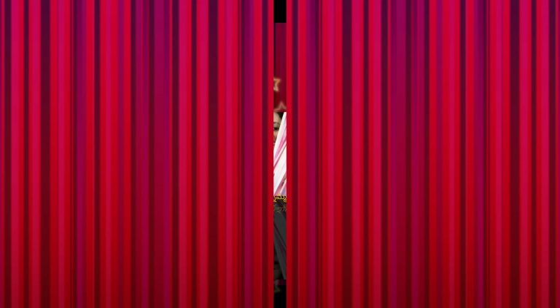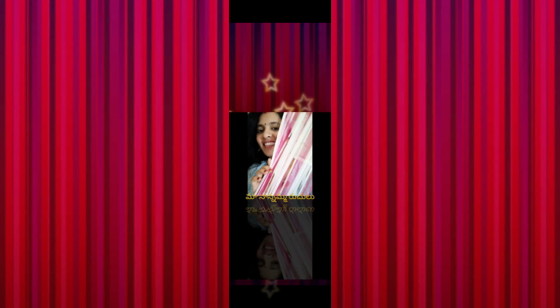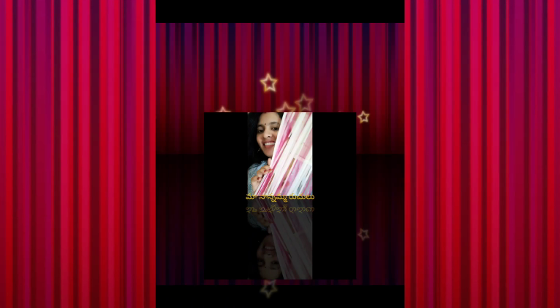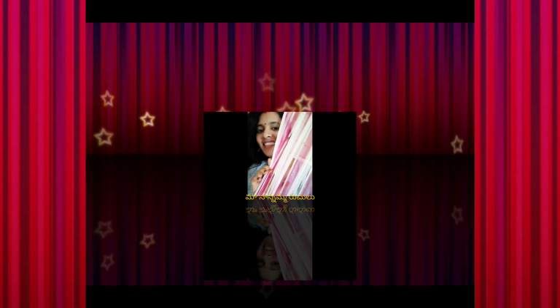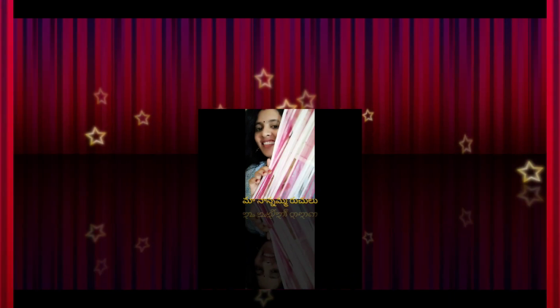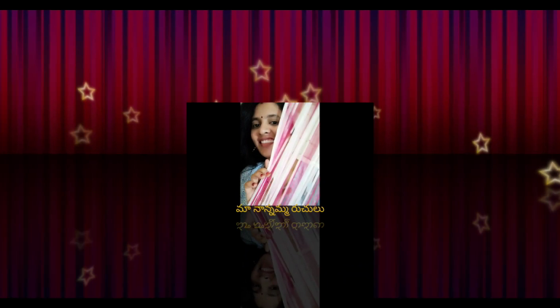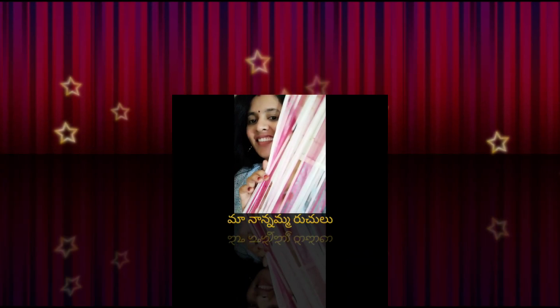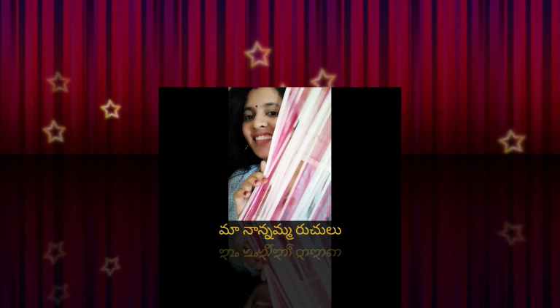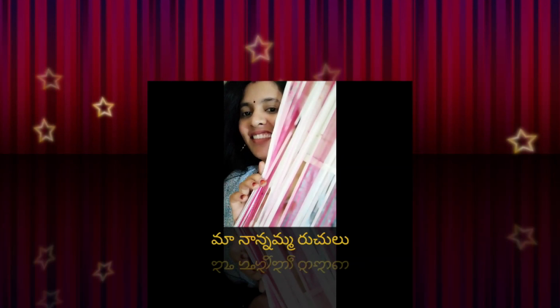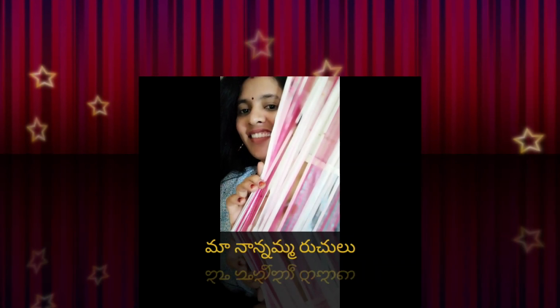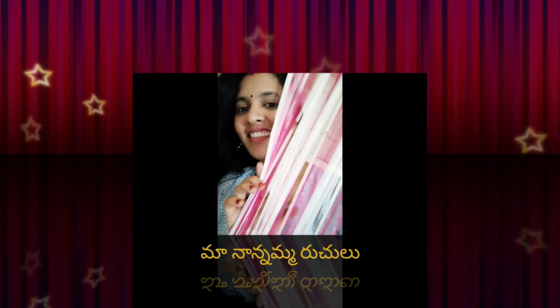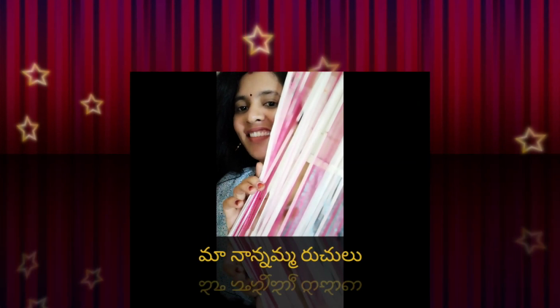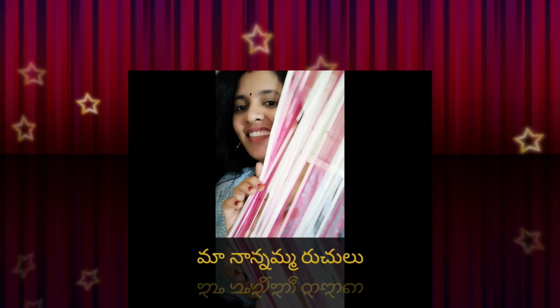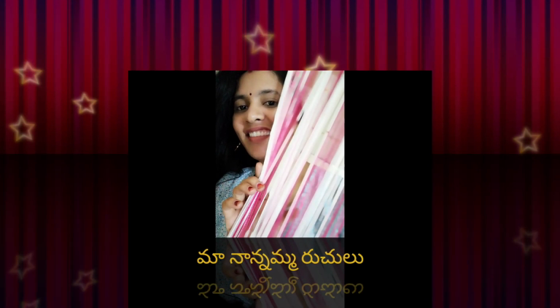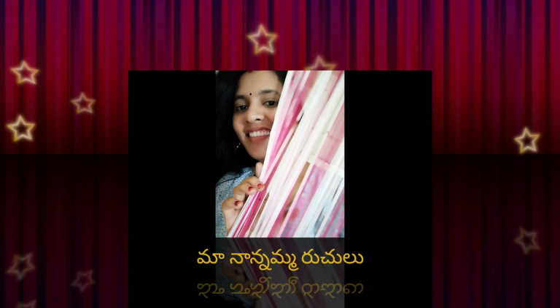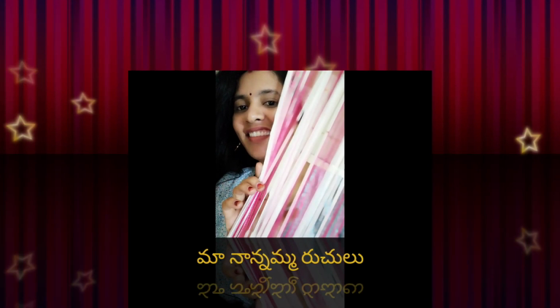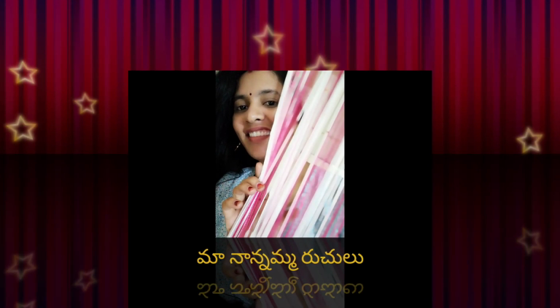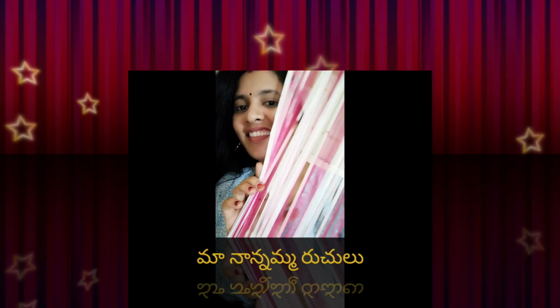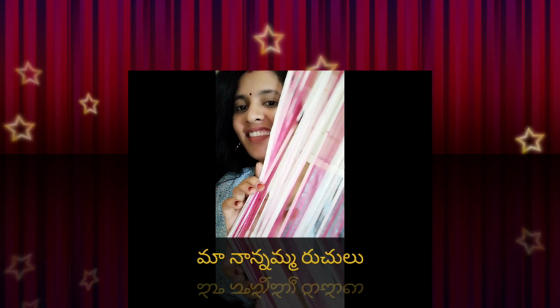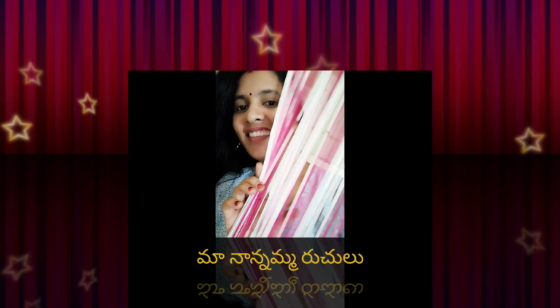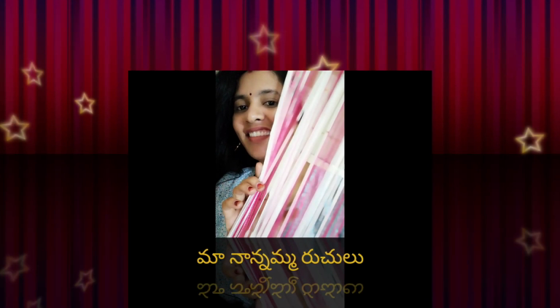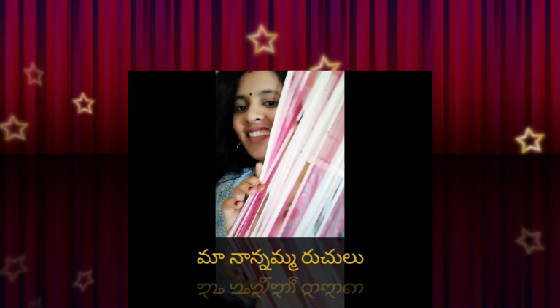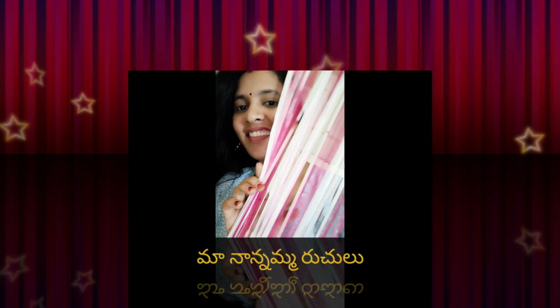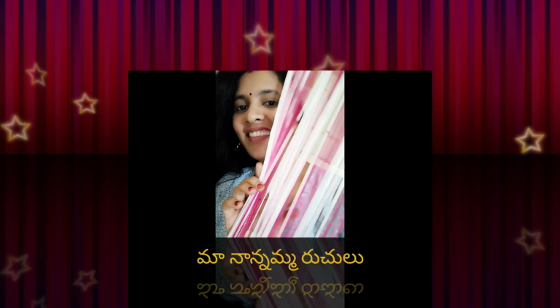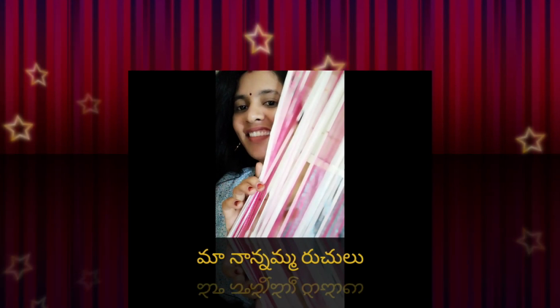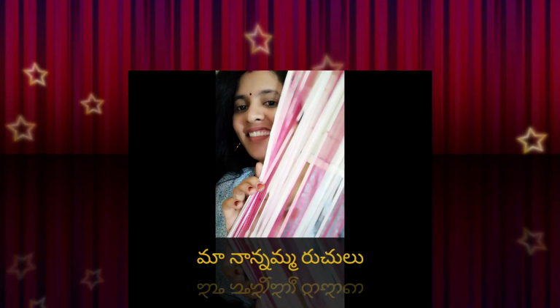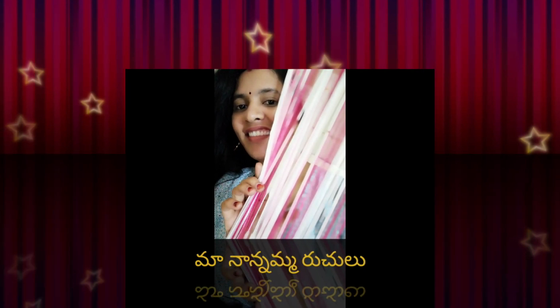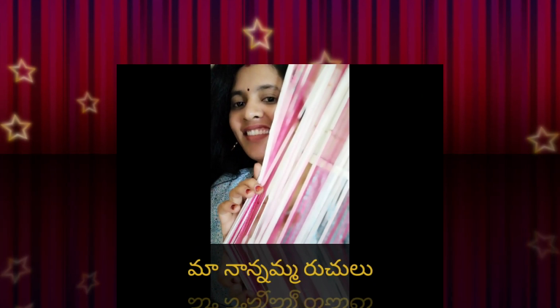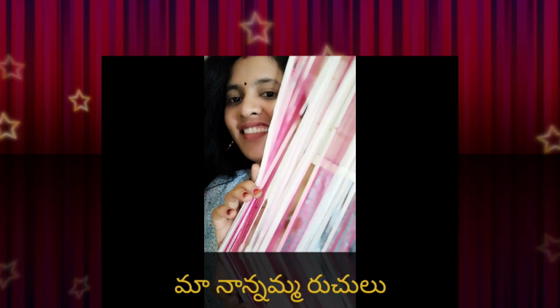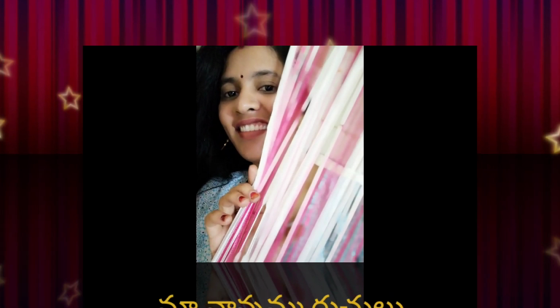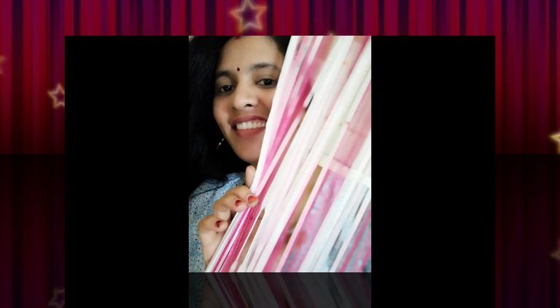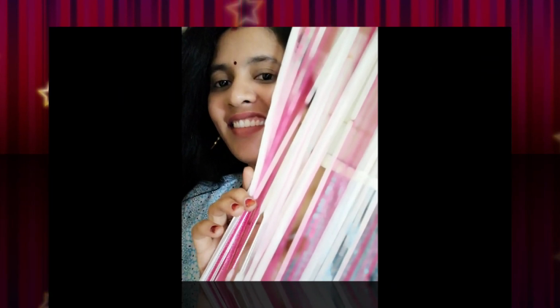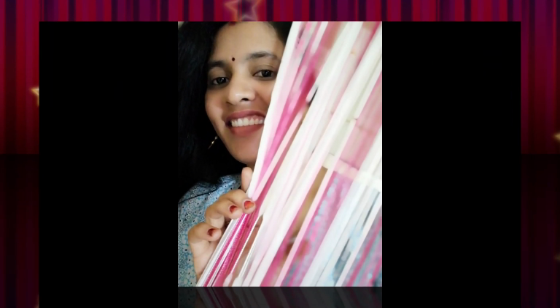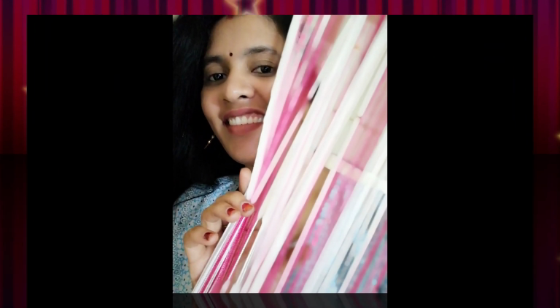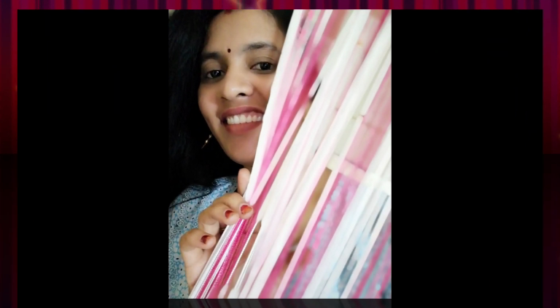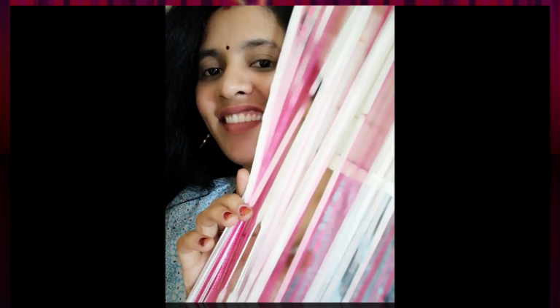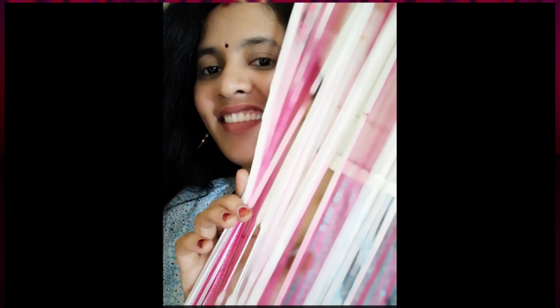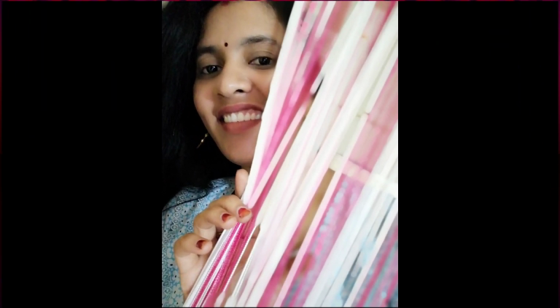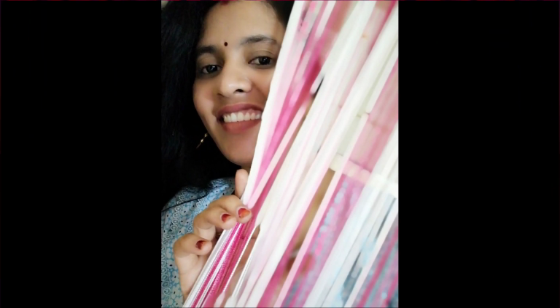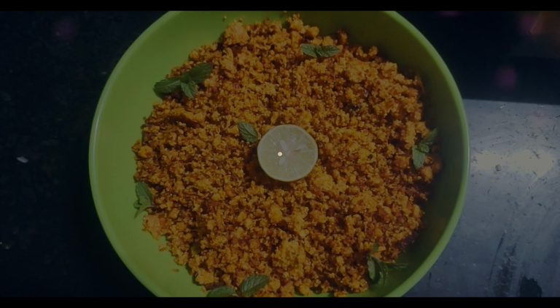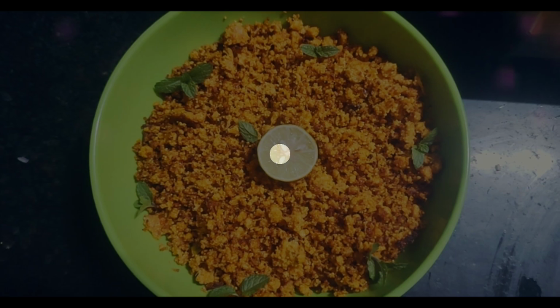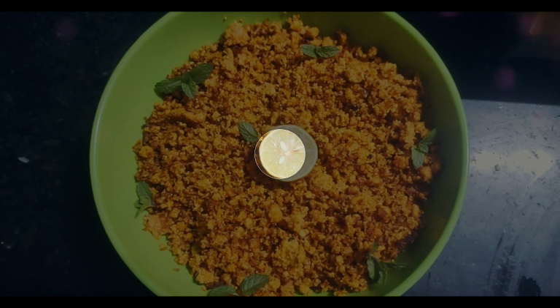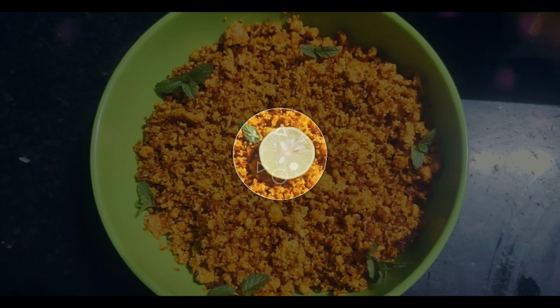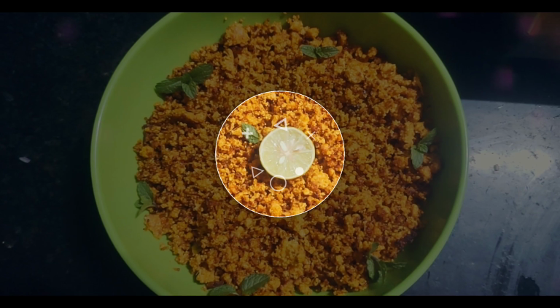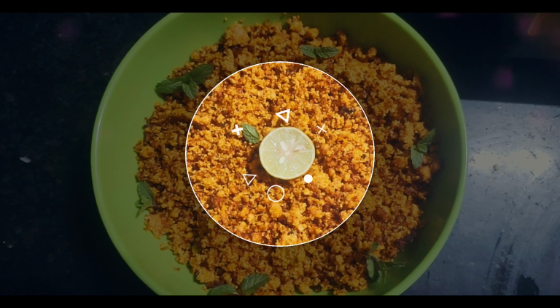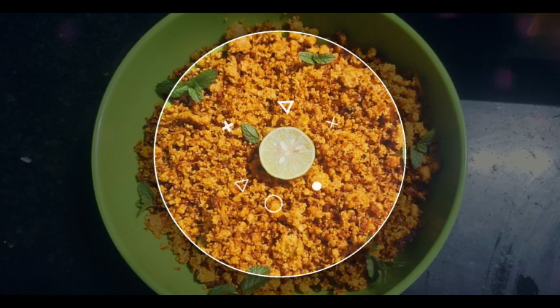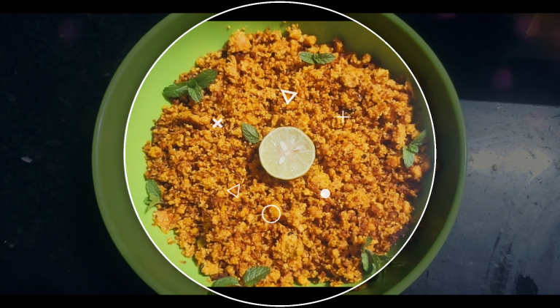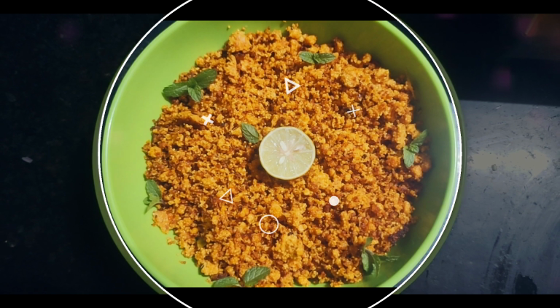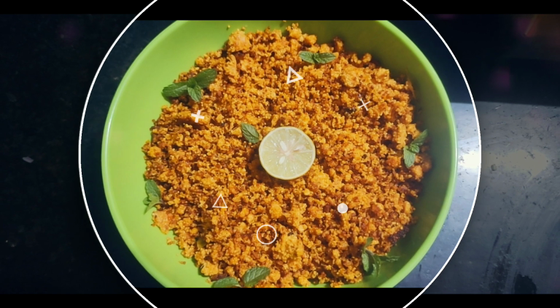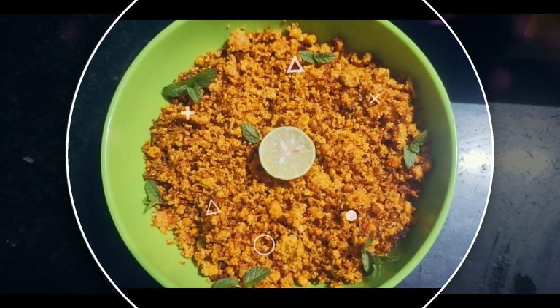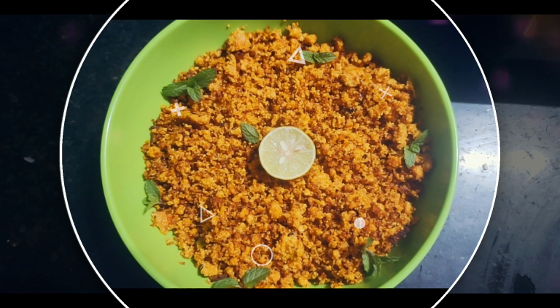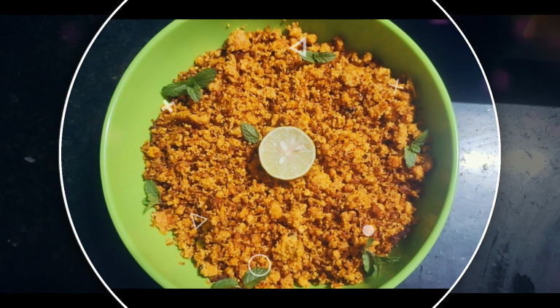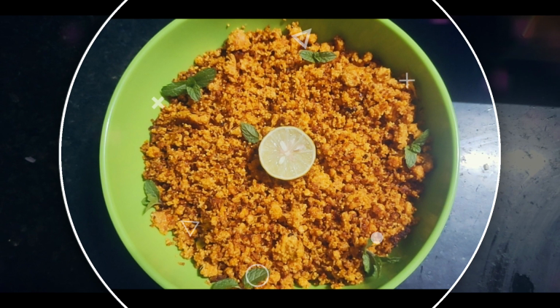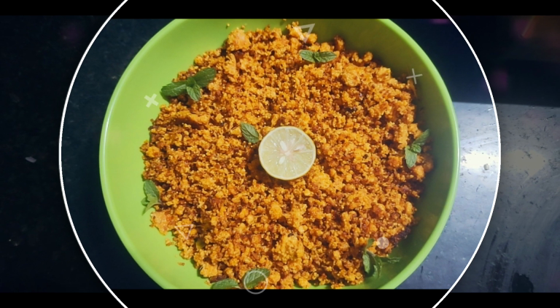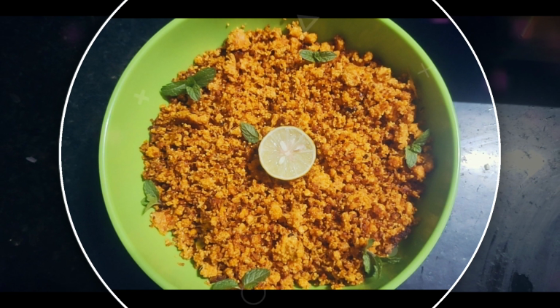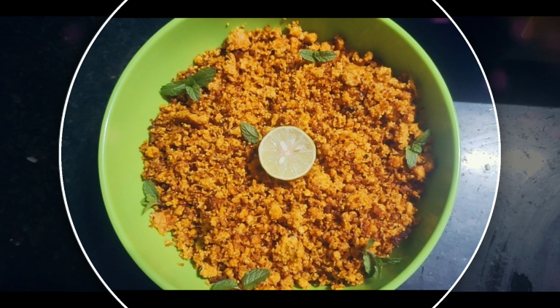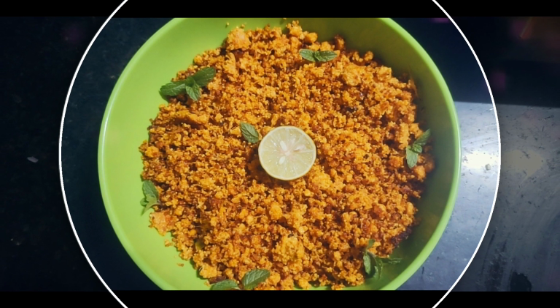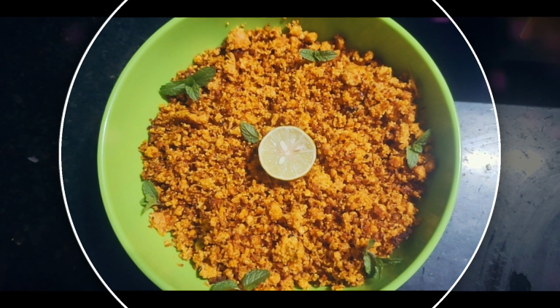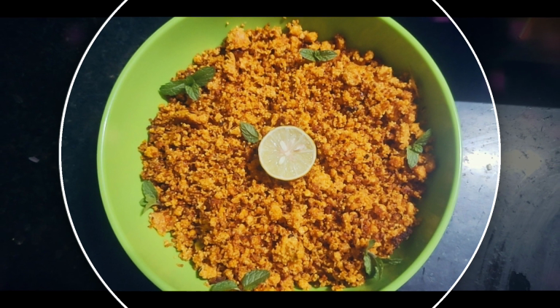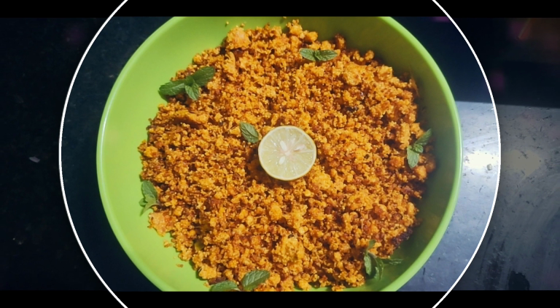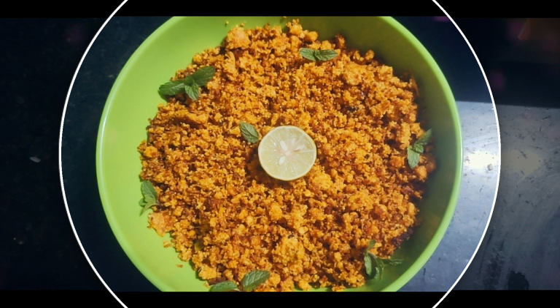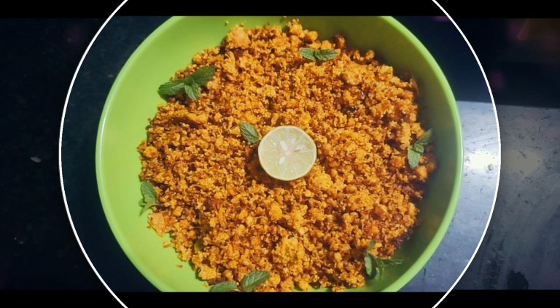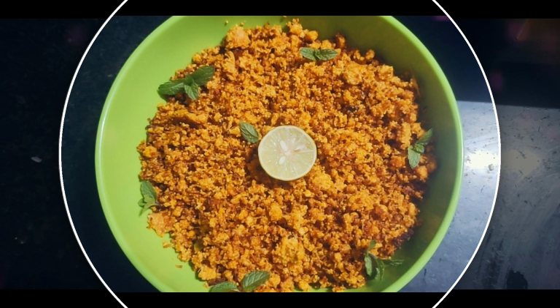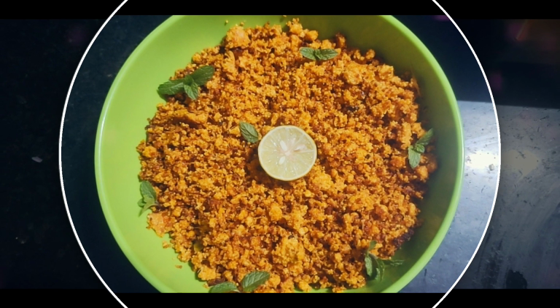Hello and welcome back to Manana. I am Shri Lata. Today, I am going to show you fish sona fry.